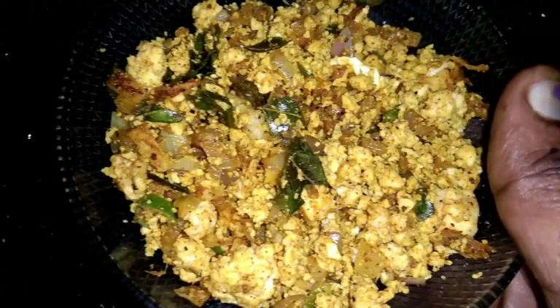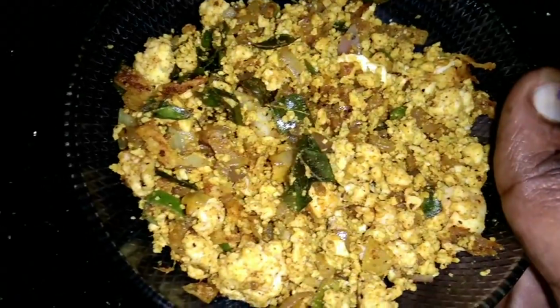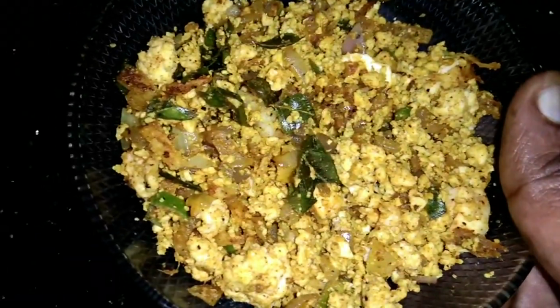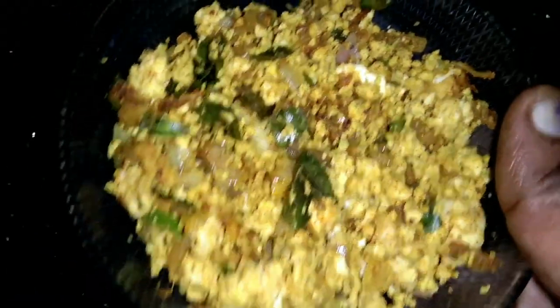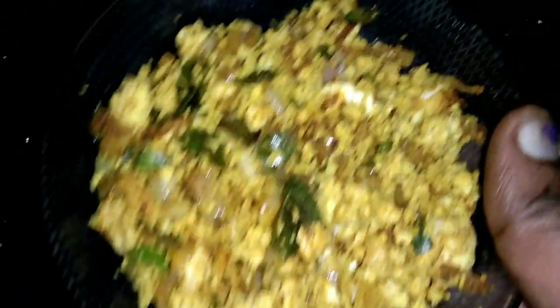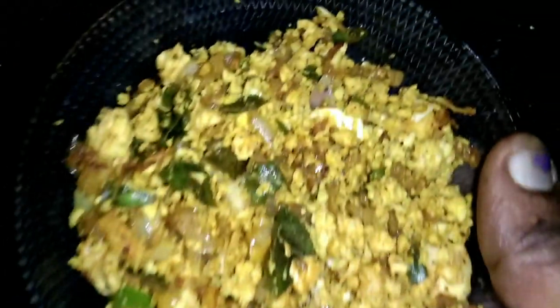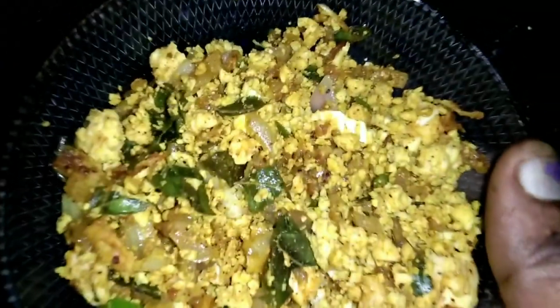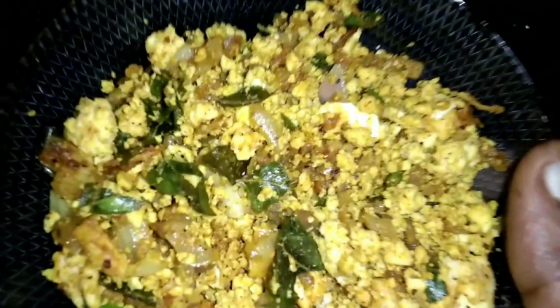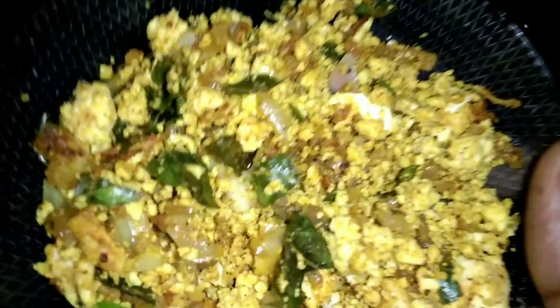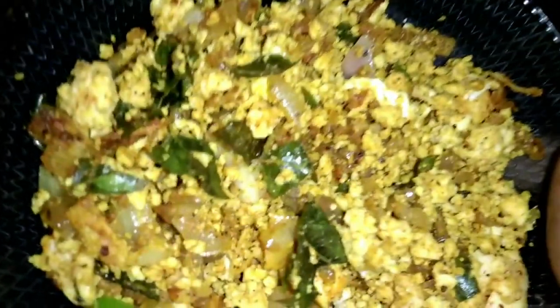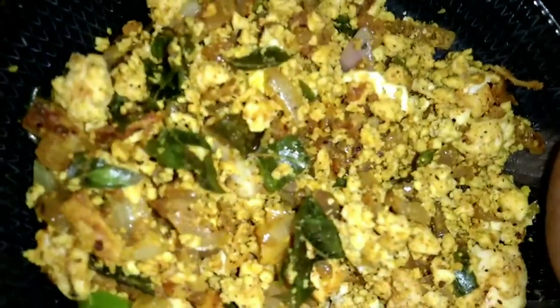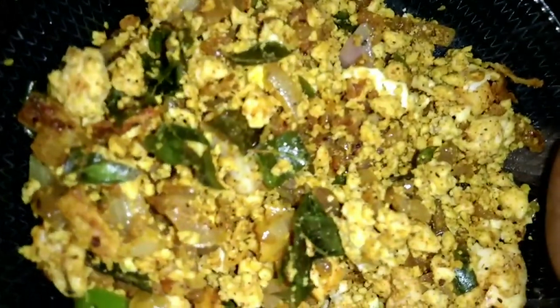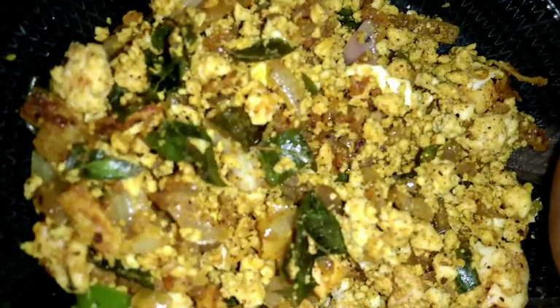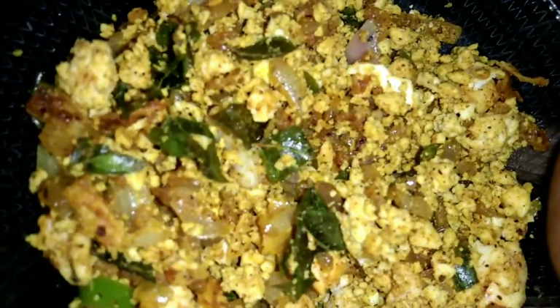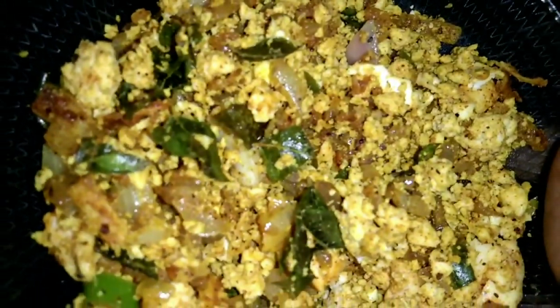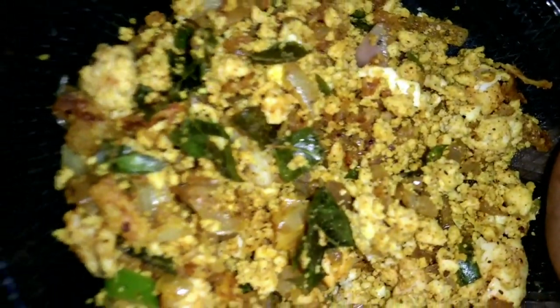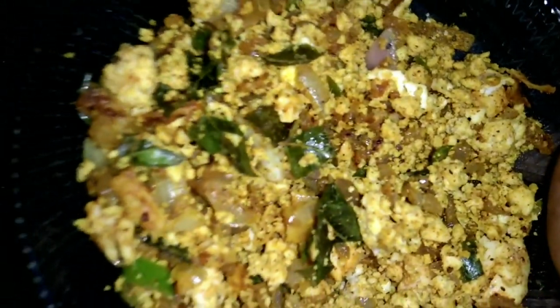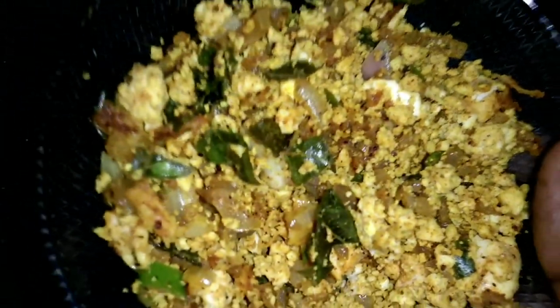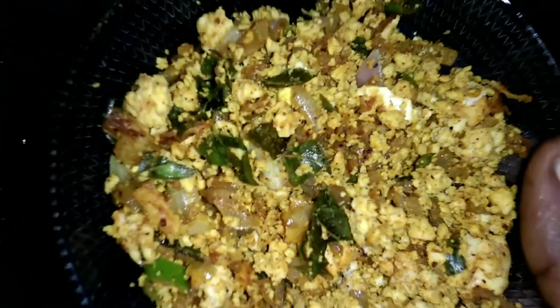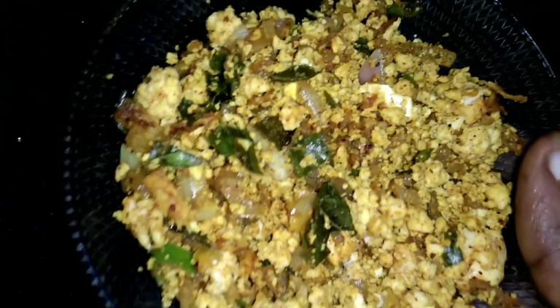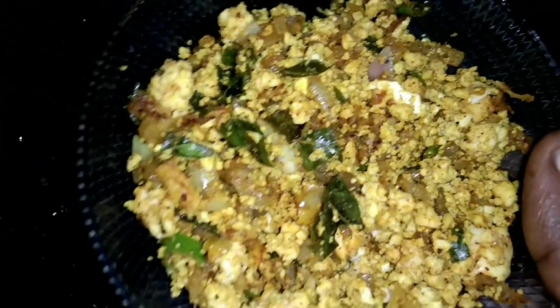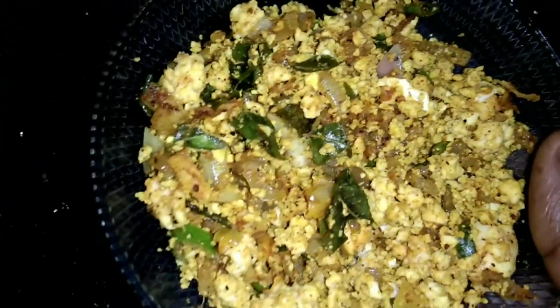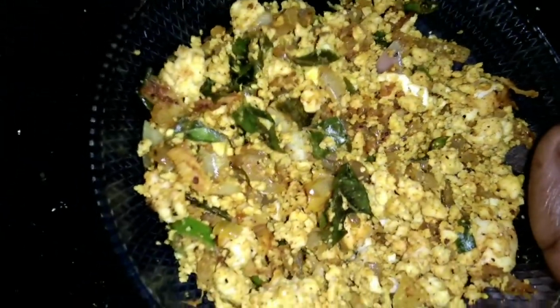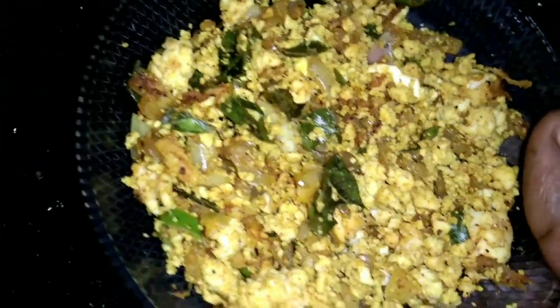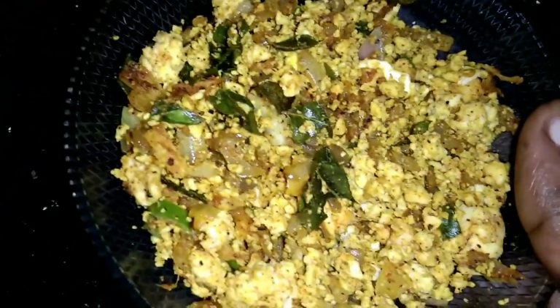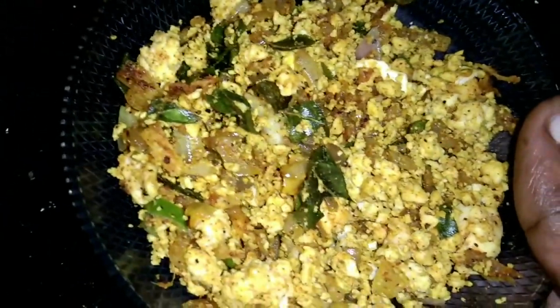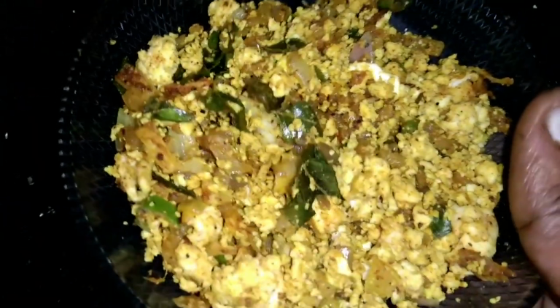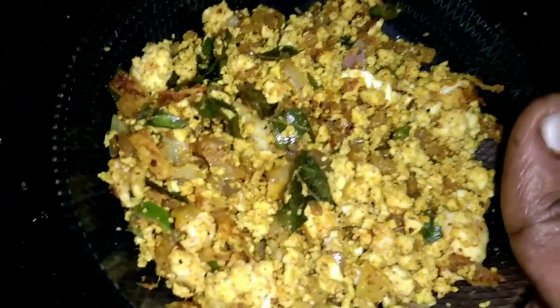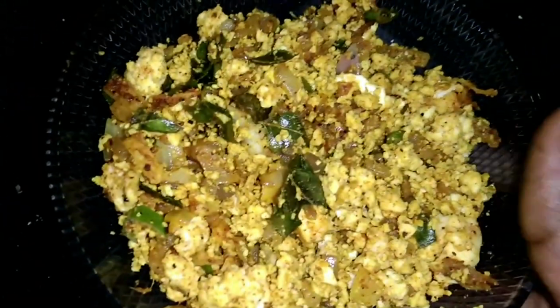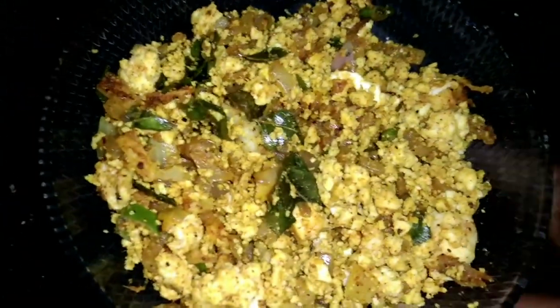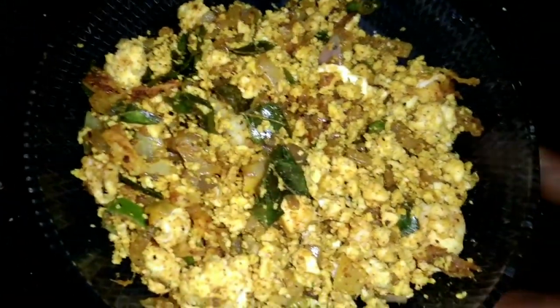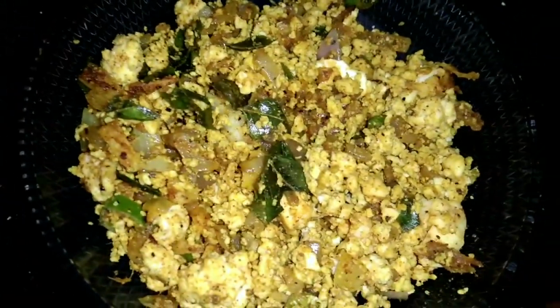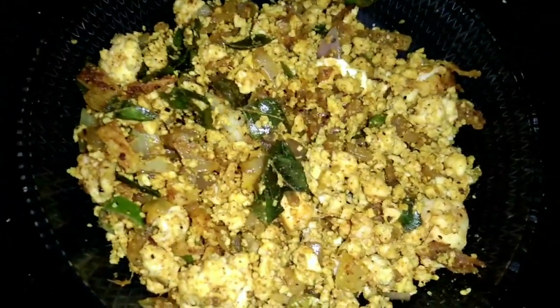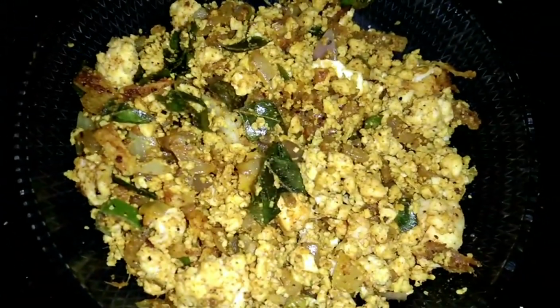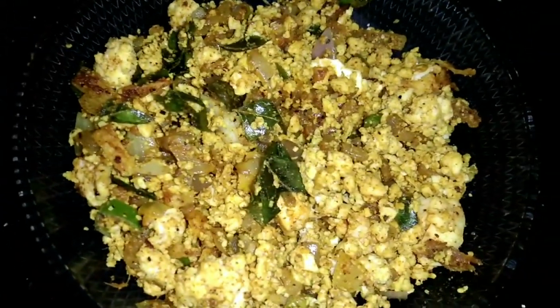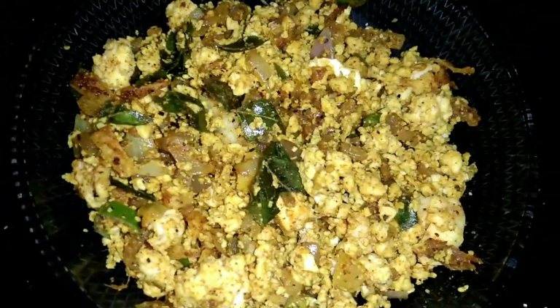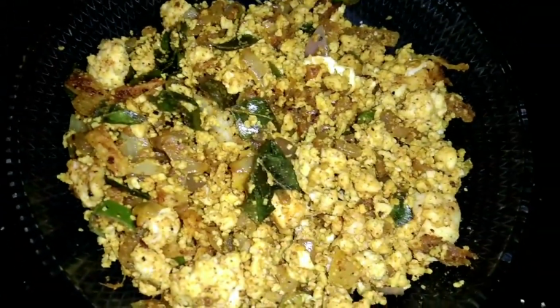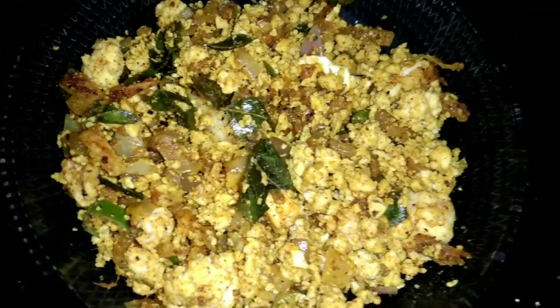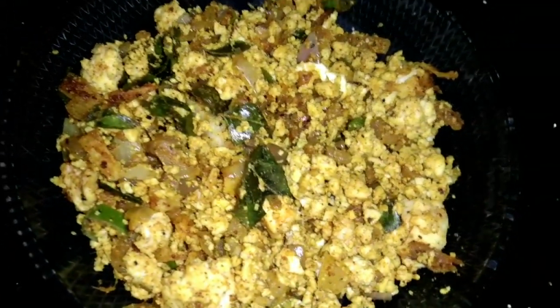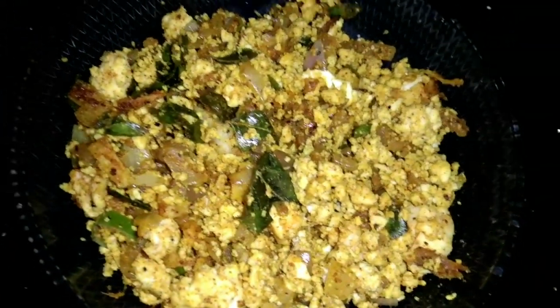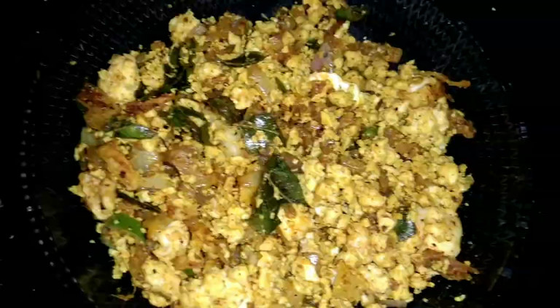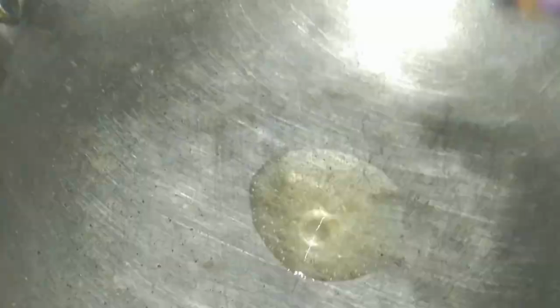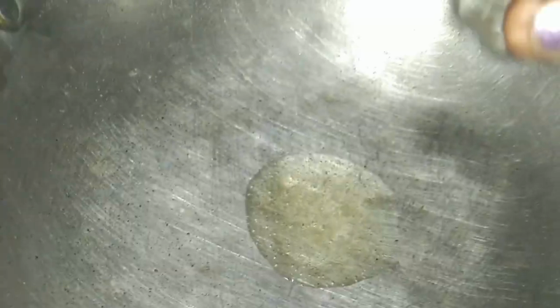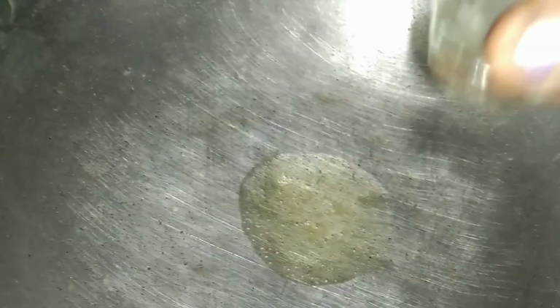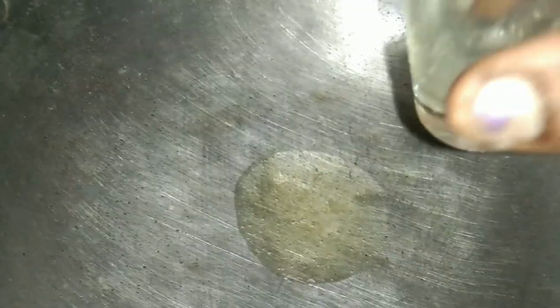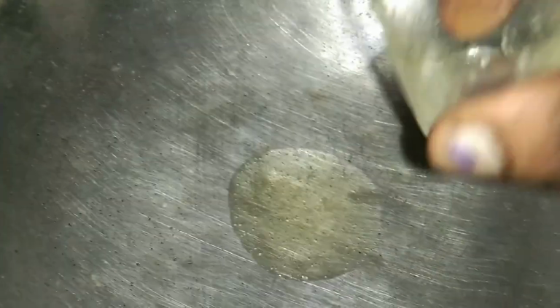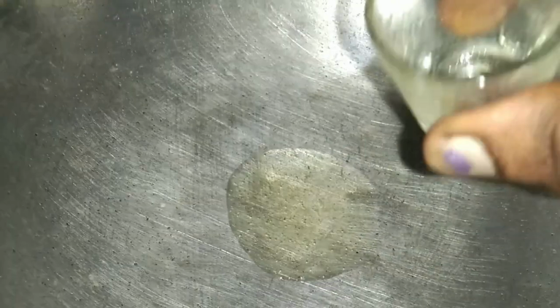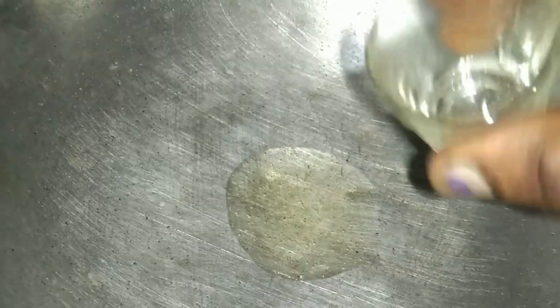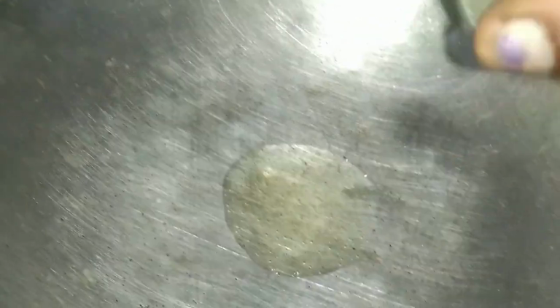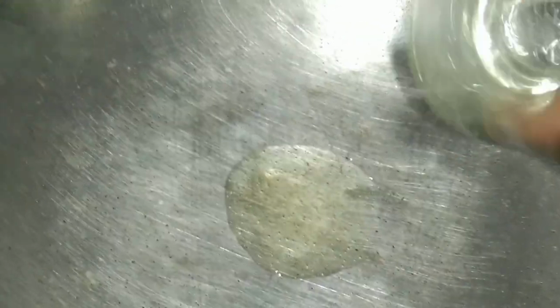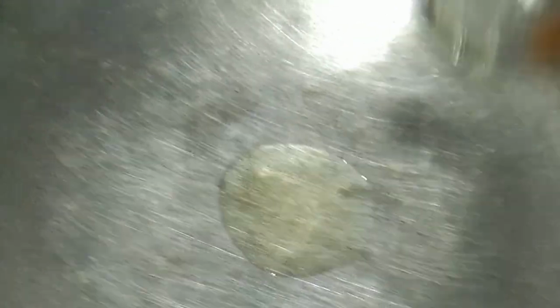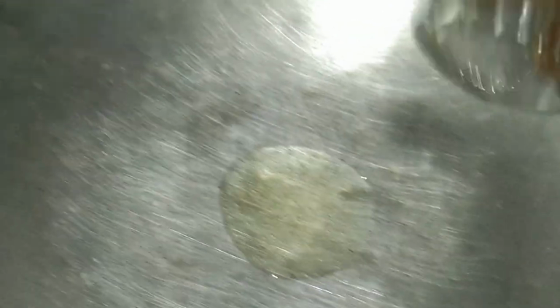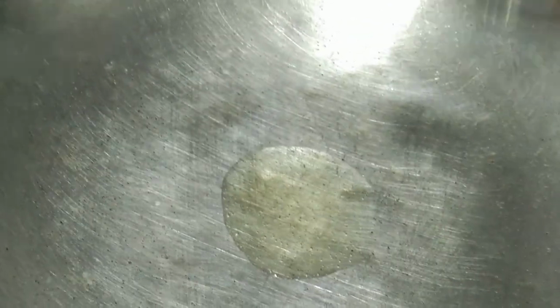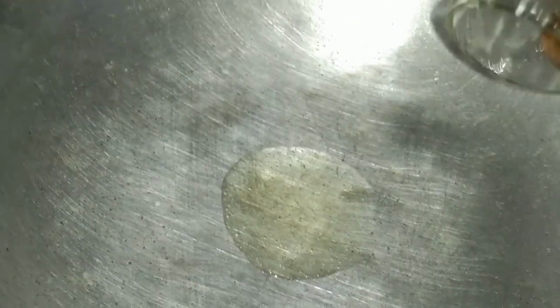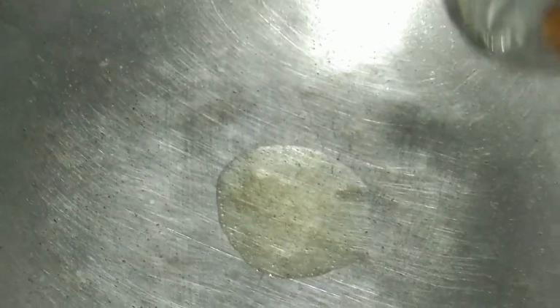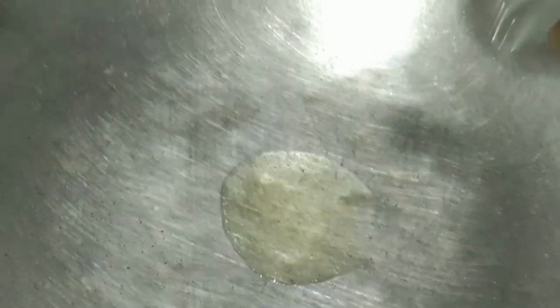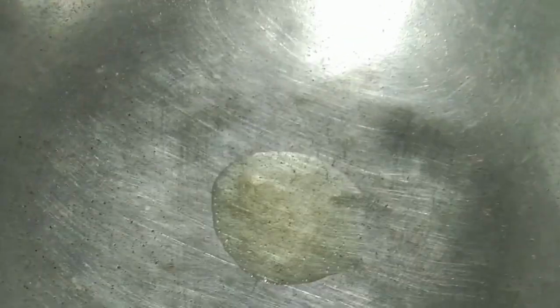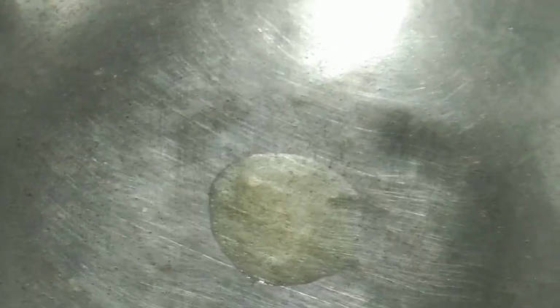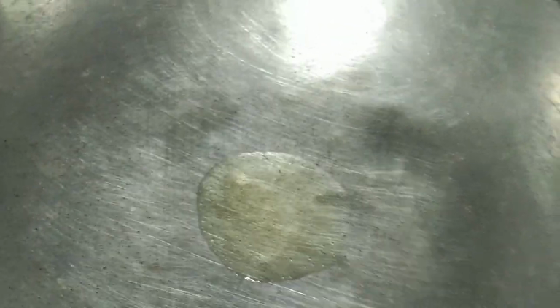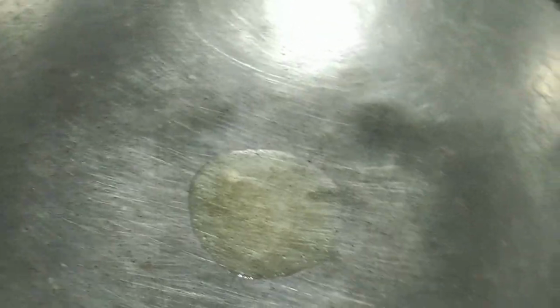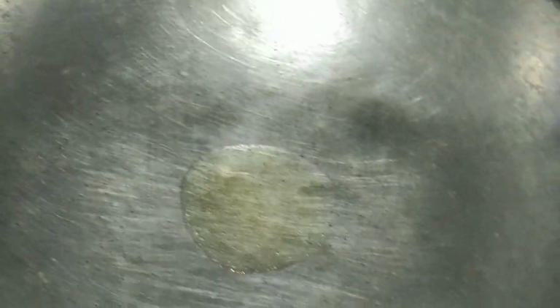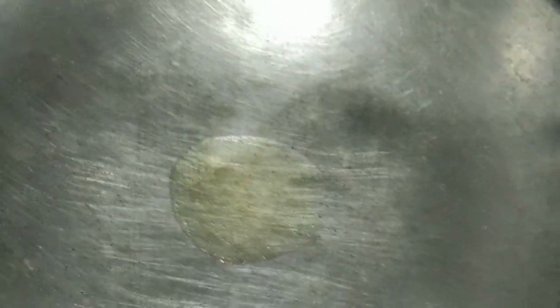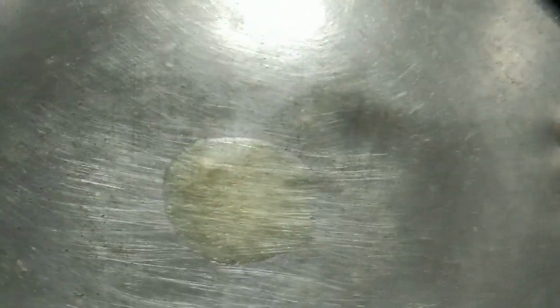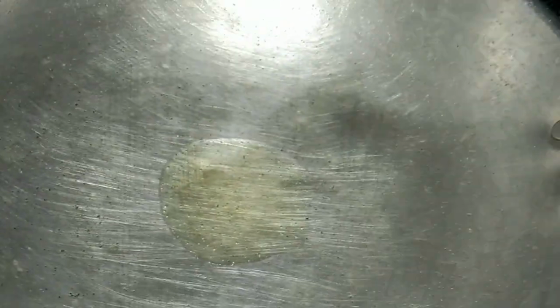Now, I am going to add a little bit of this egg. I am going to add a little more, 2 dsp oil.